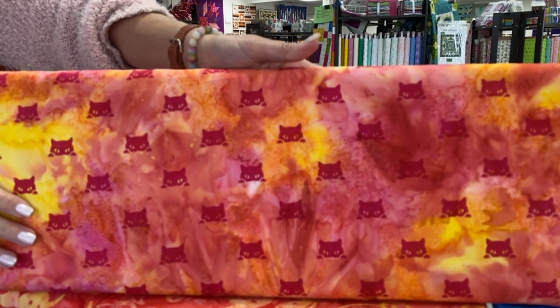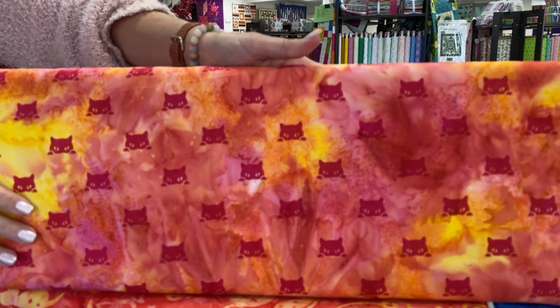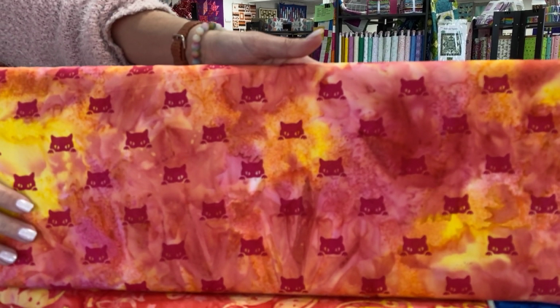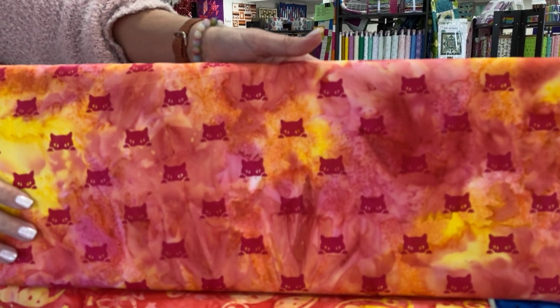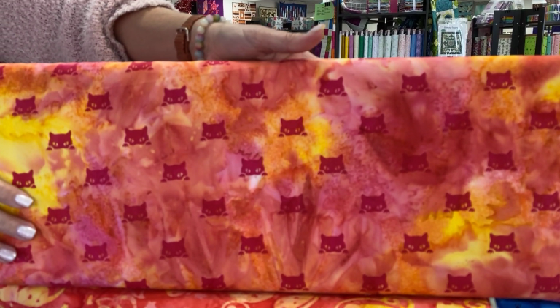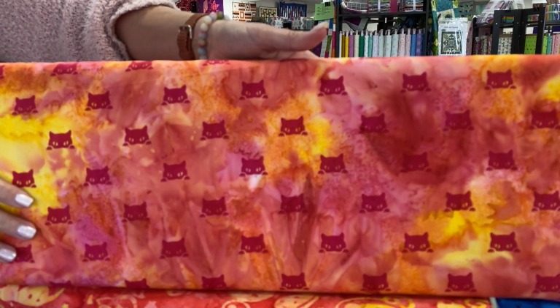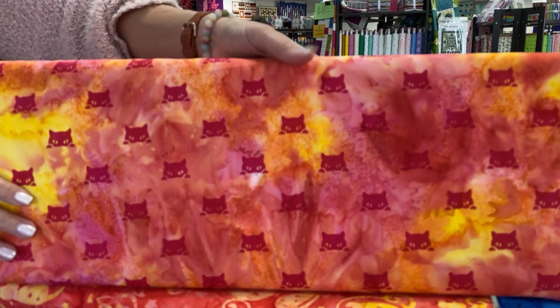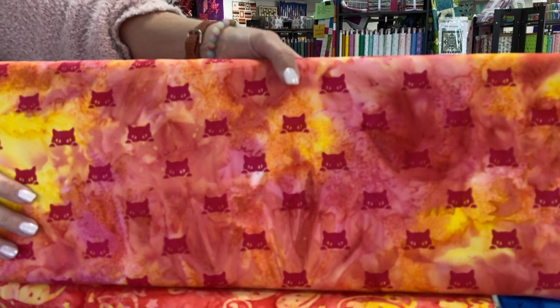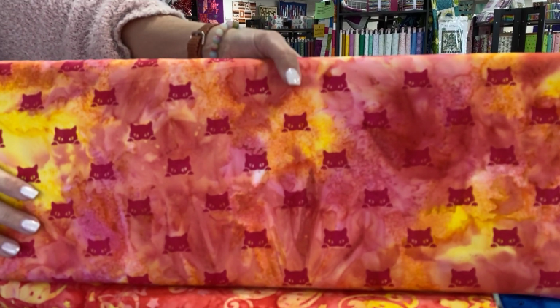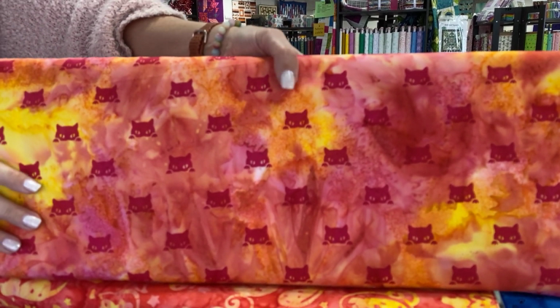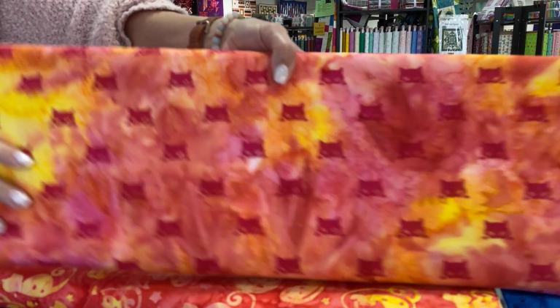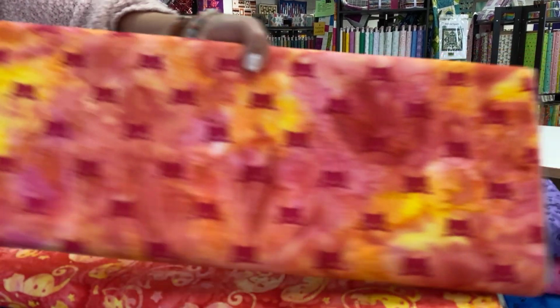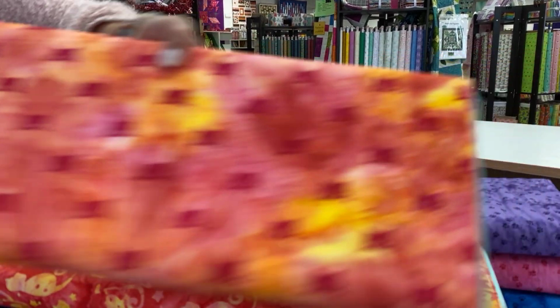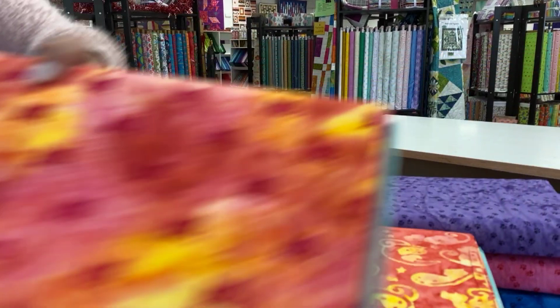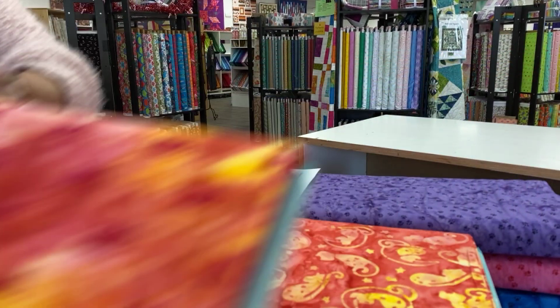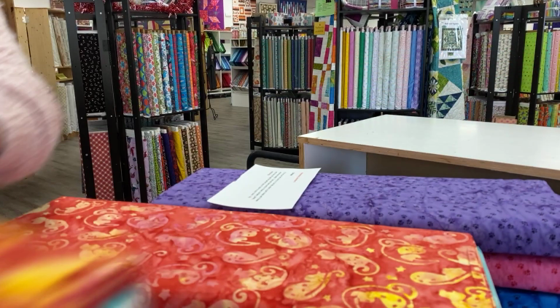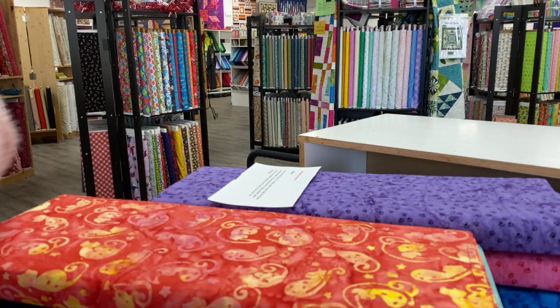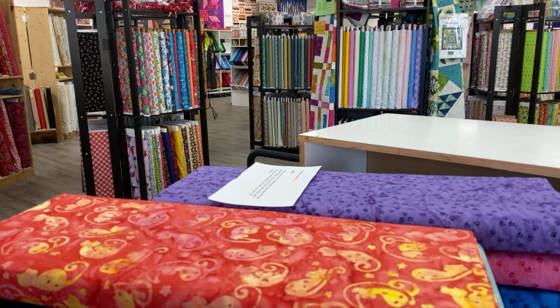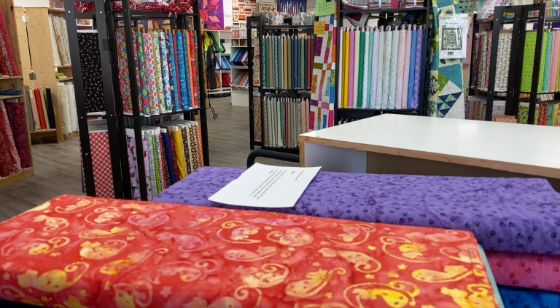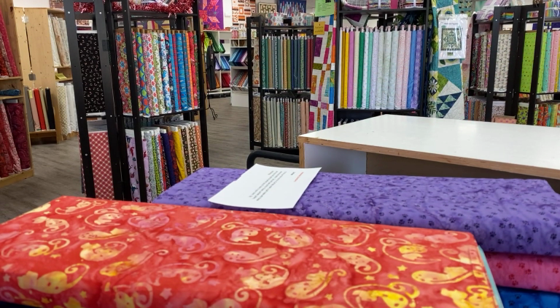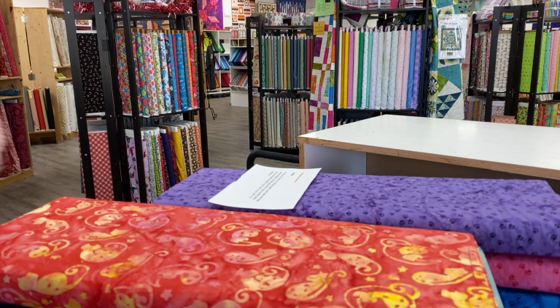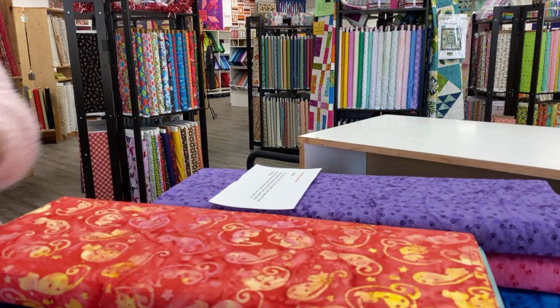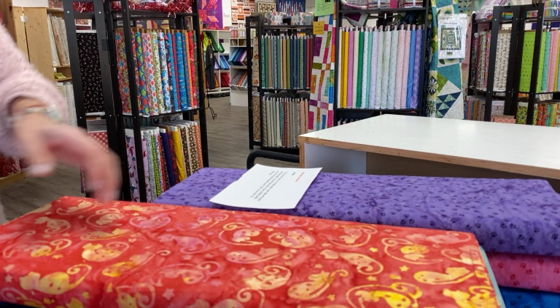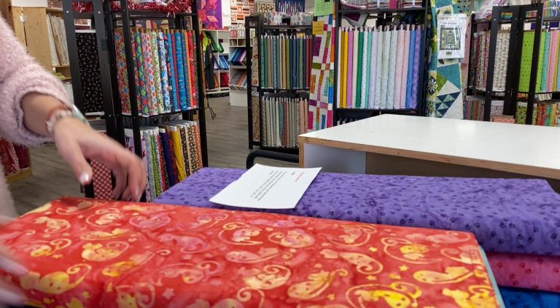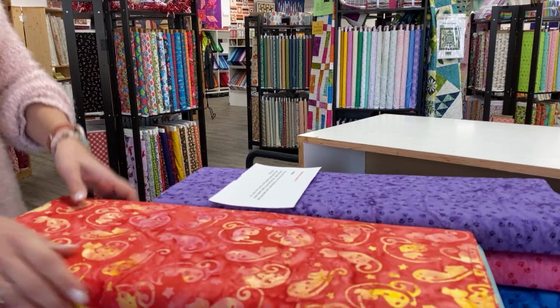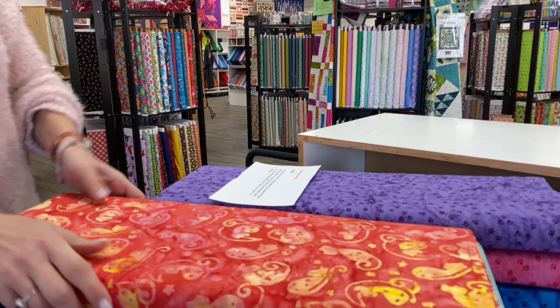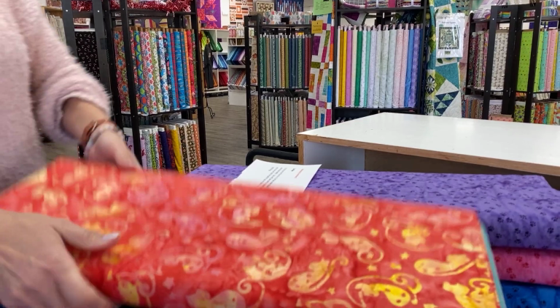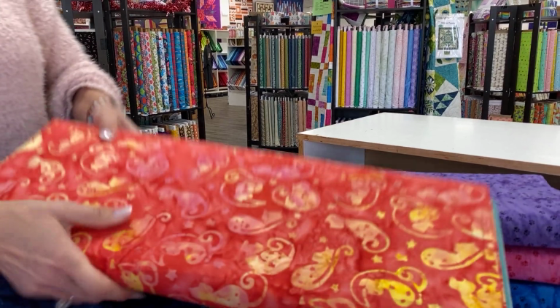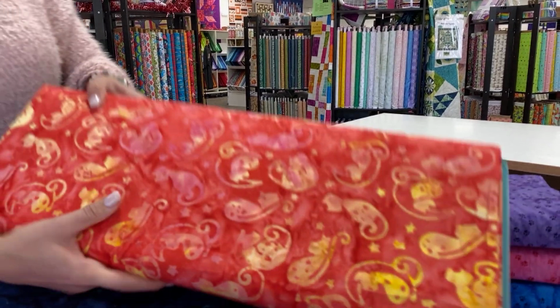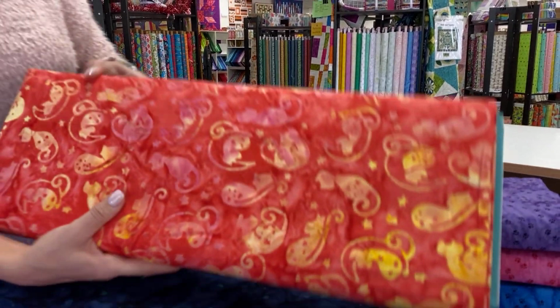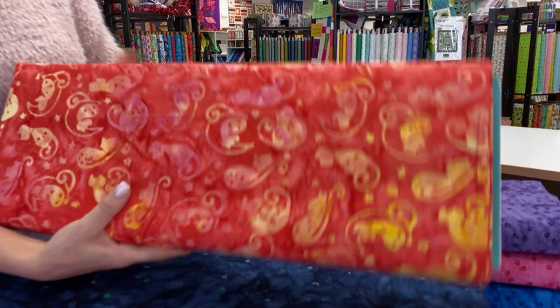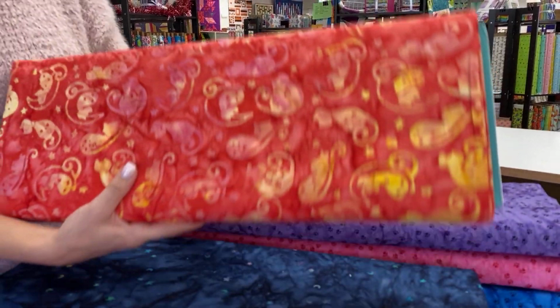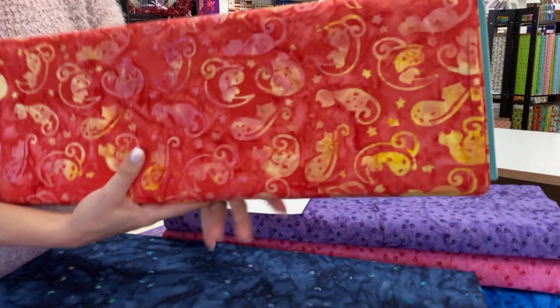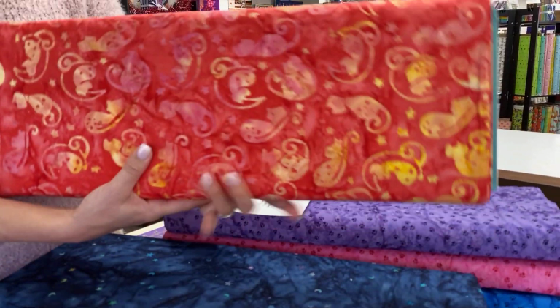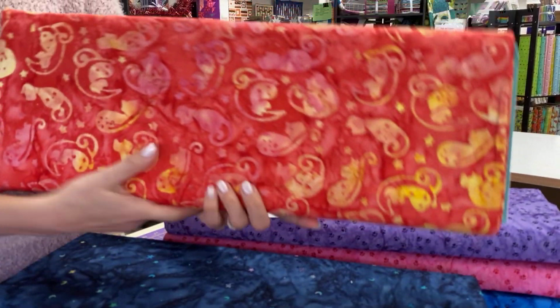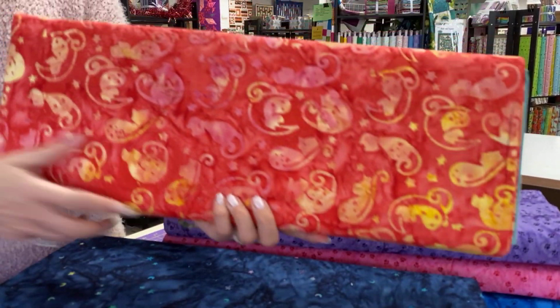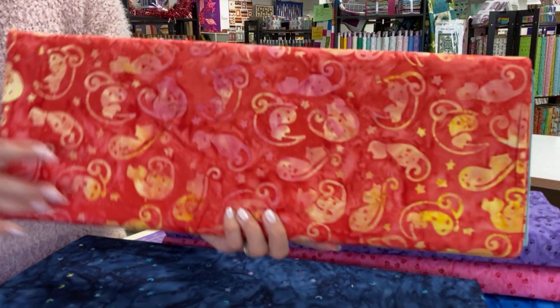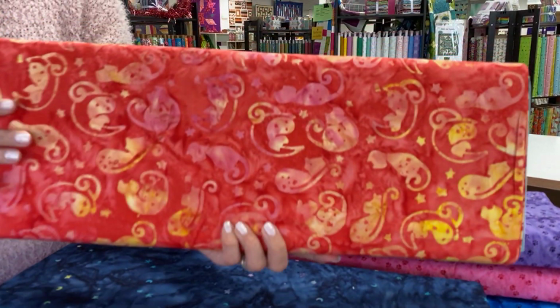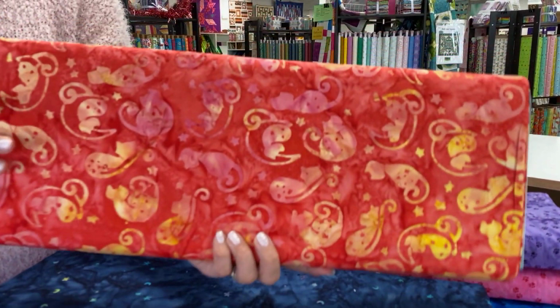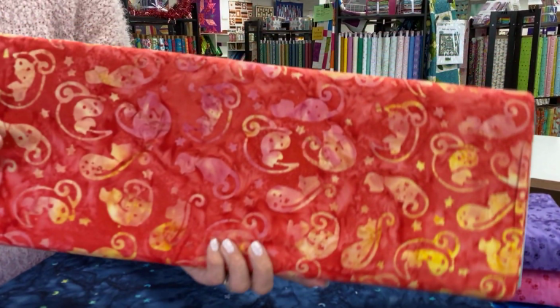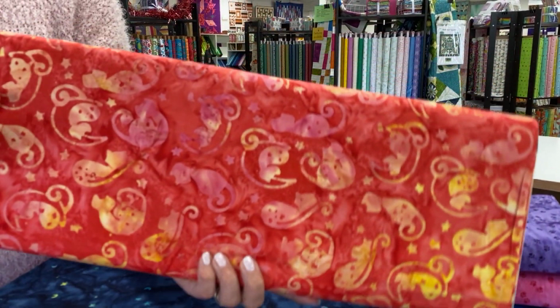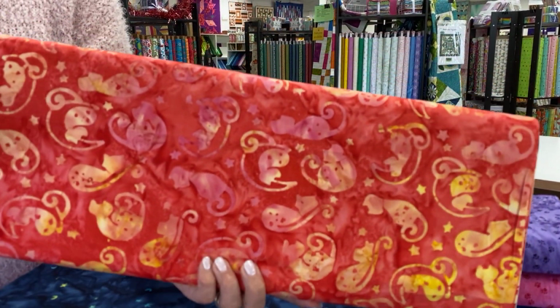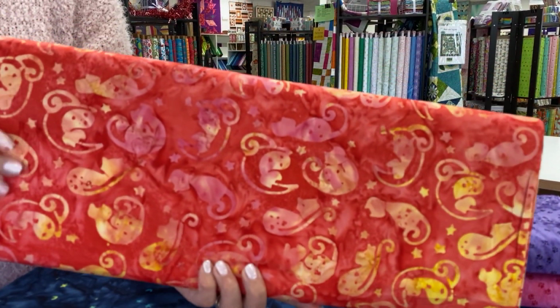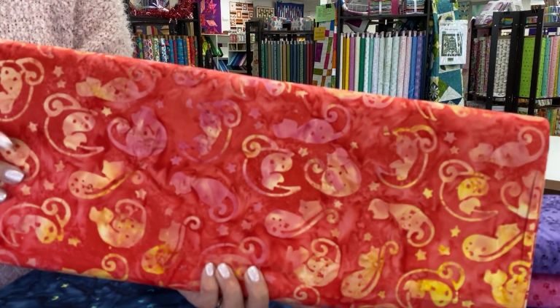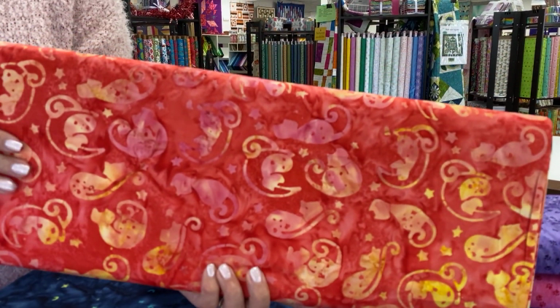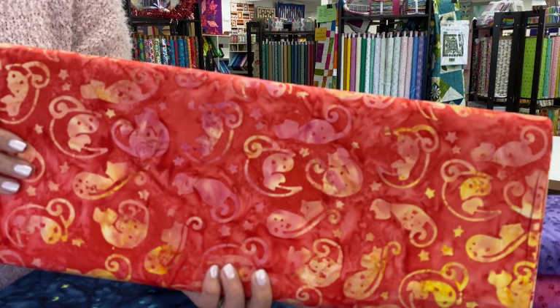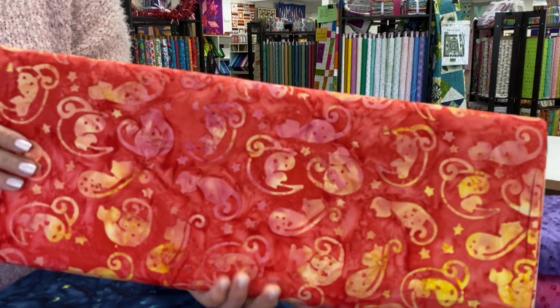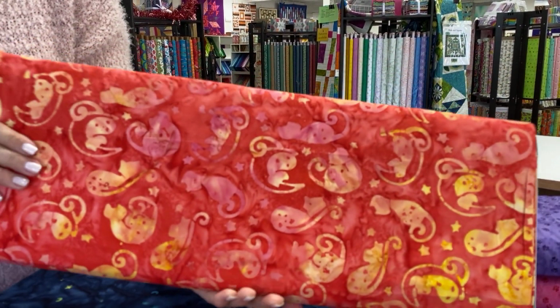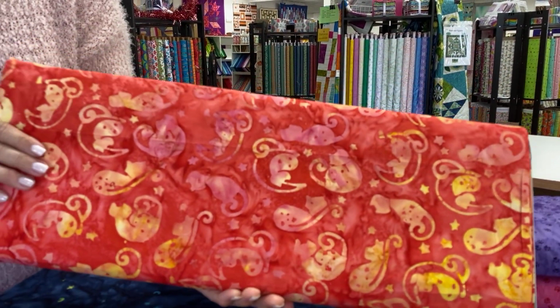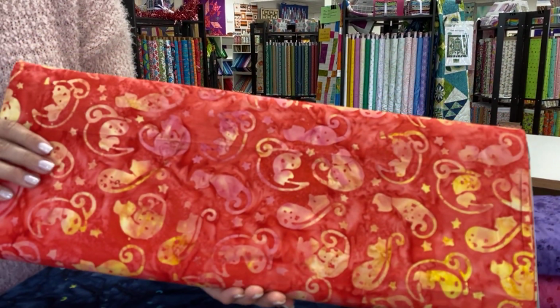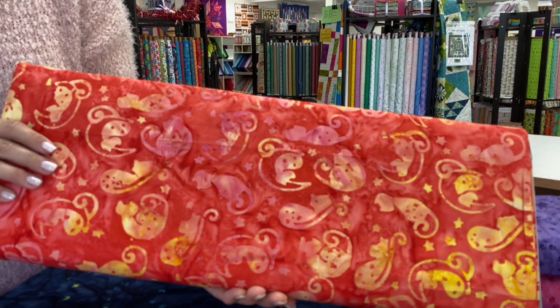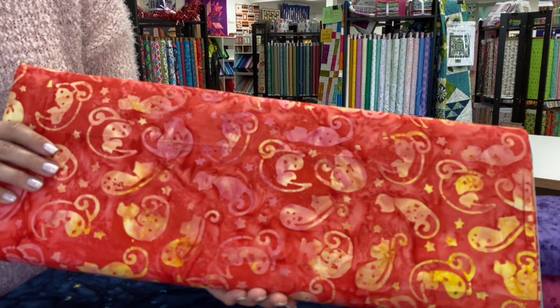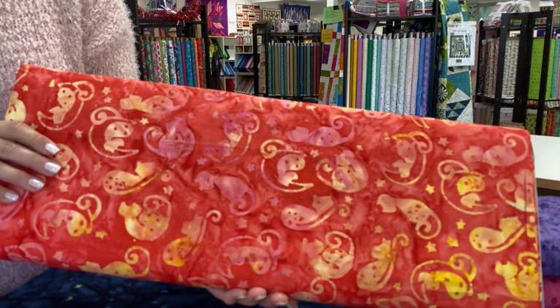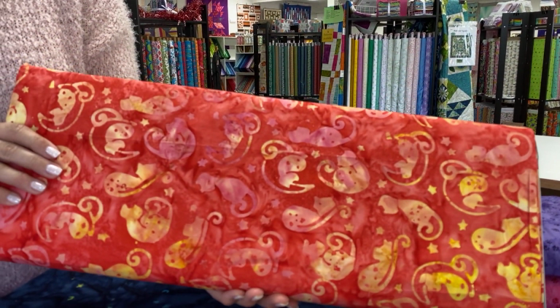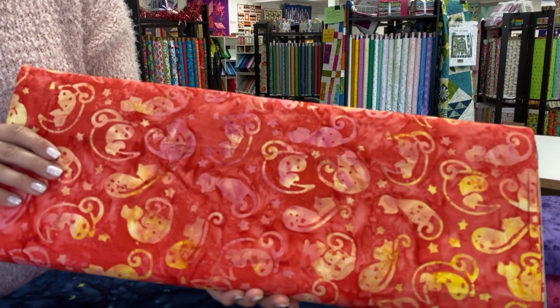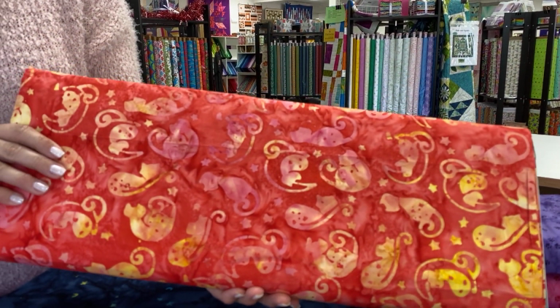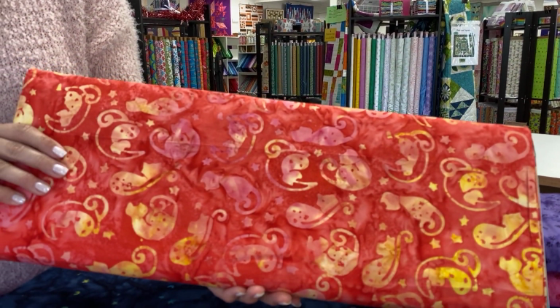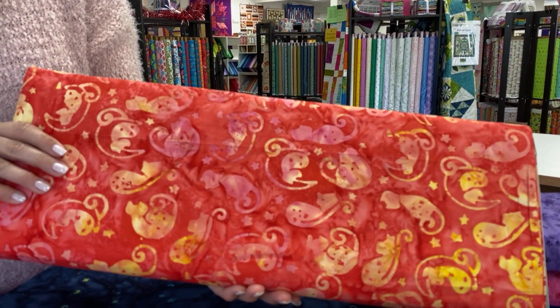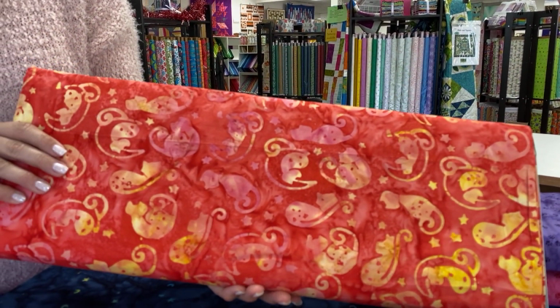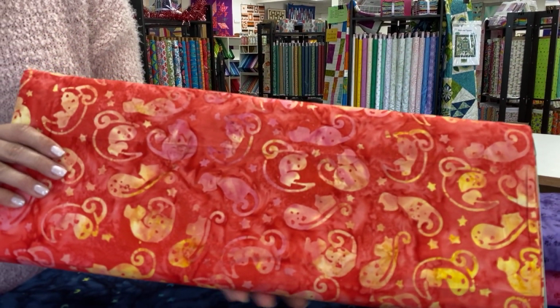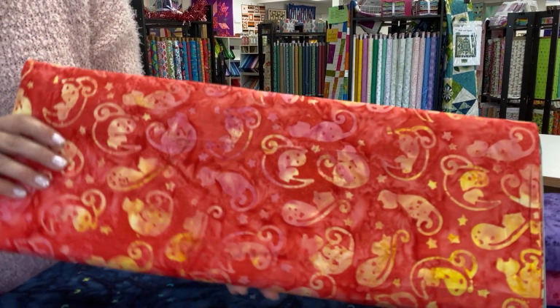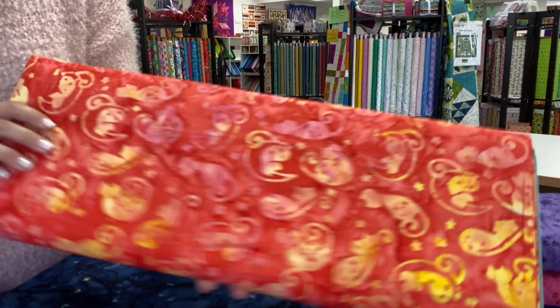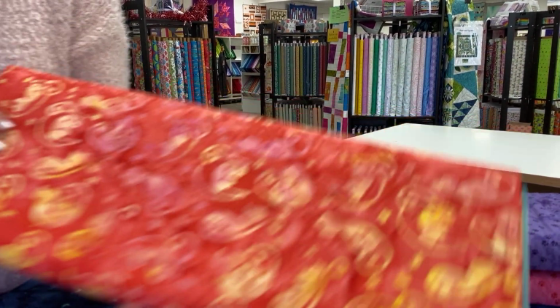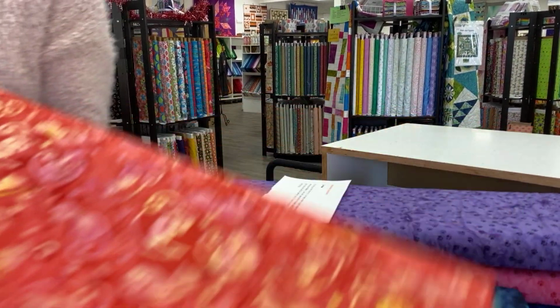And if you are a cat person, or if you know a cat person, you know they're going to love a quilt made out of cat-specific batiks.